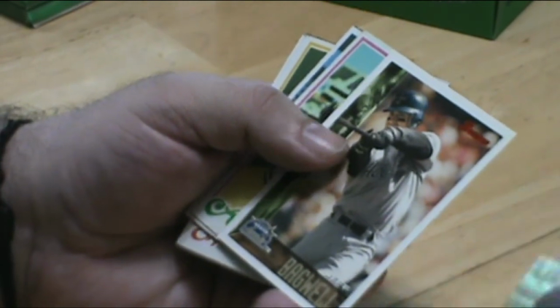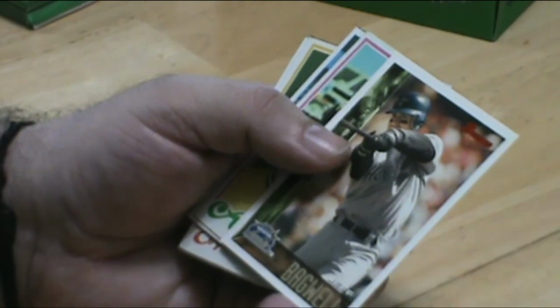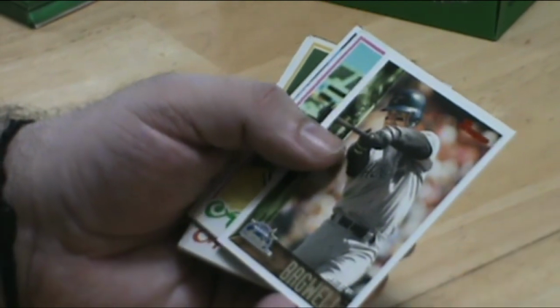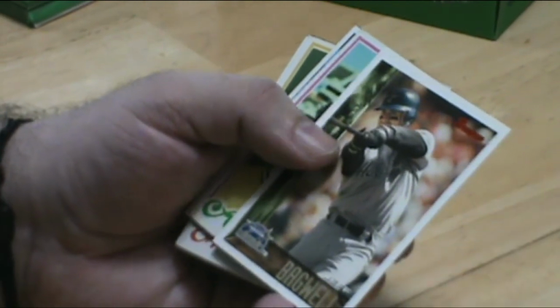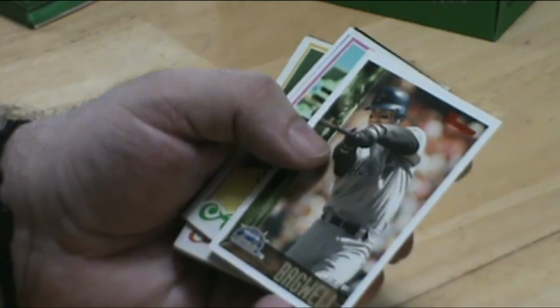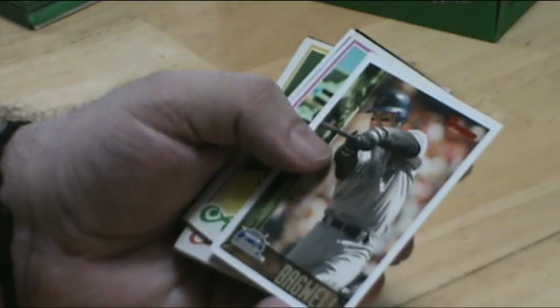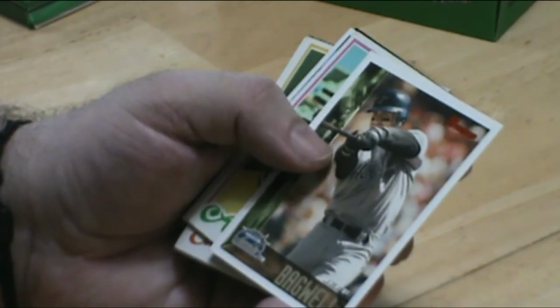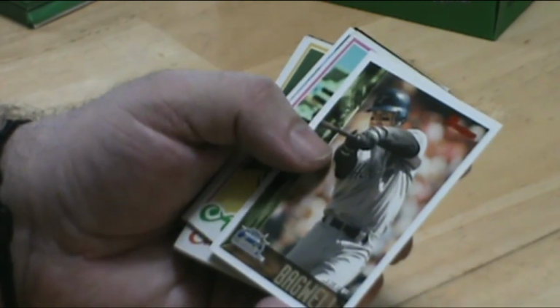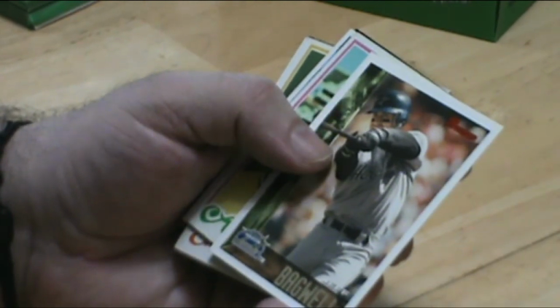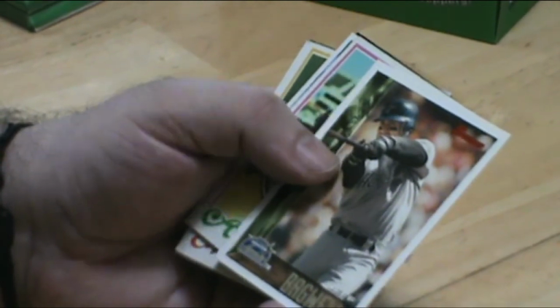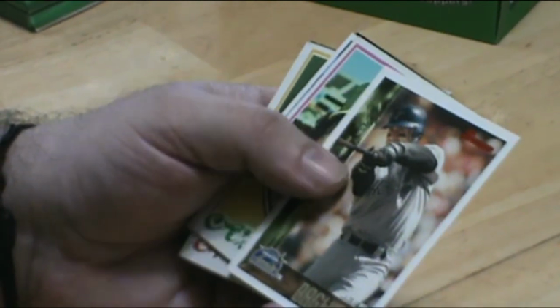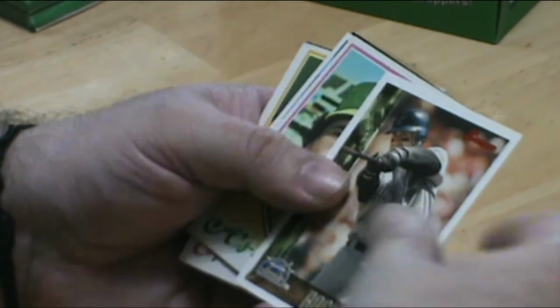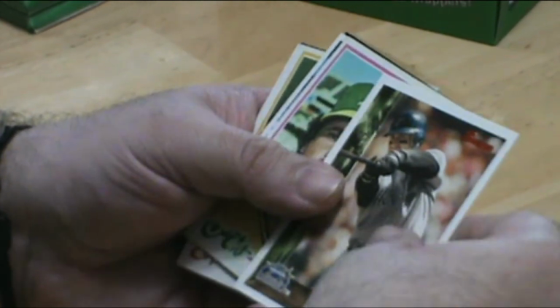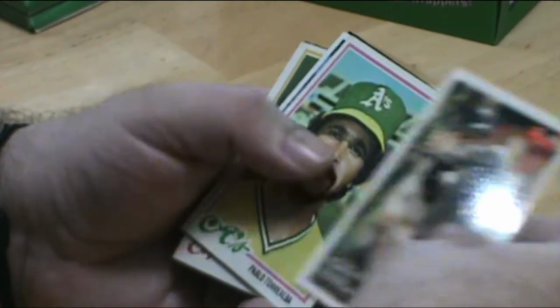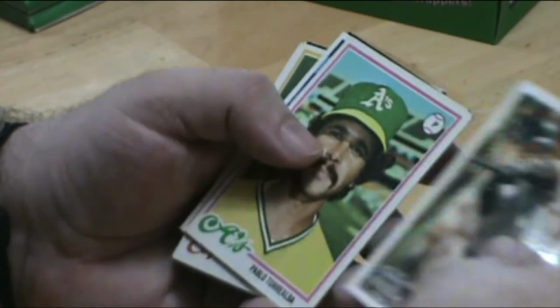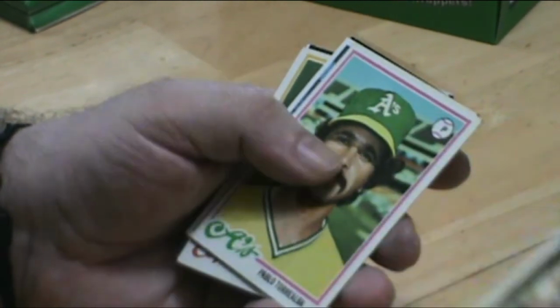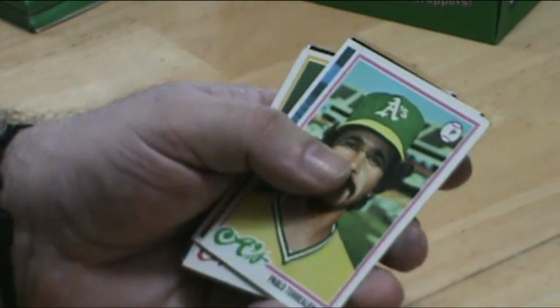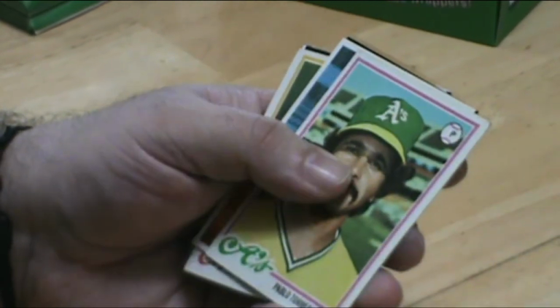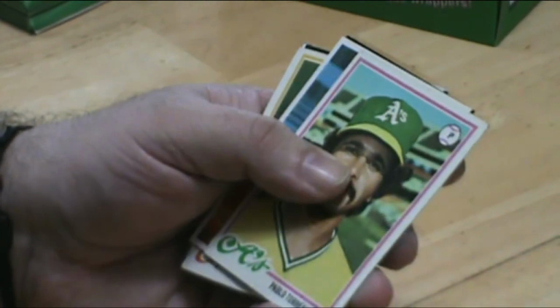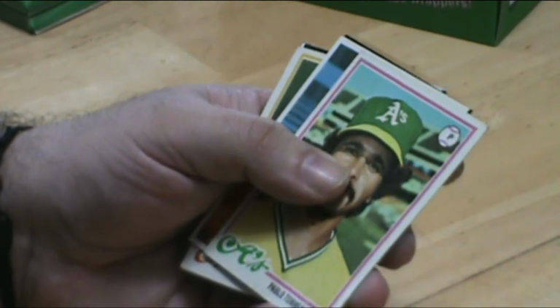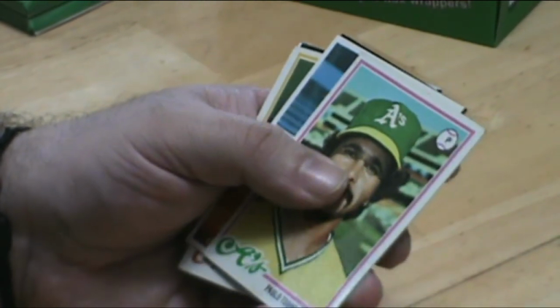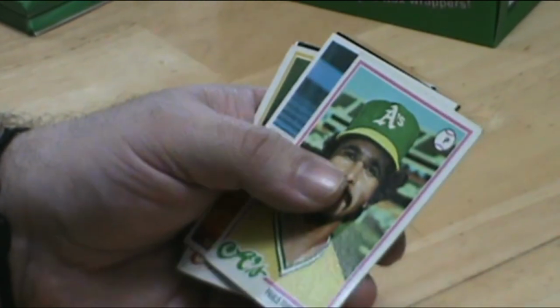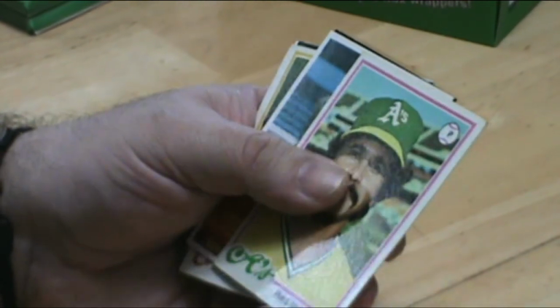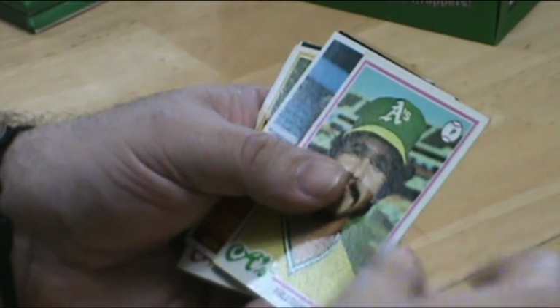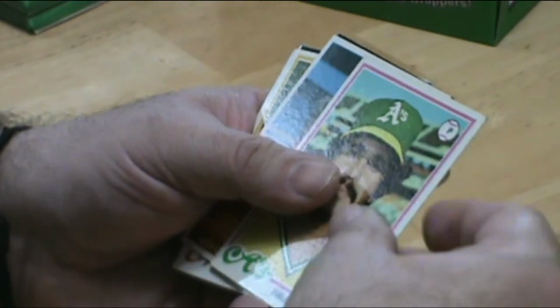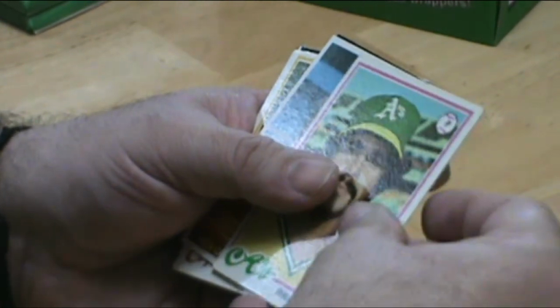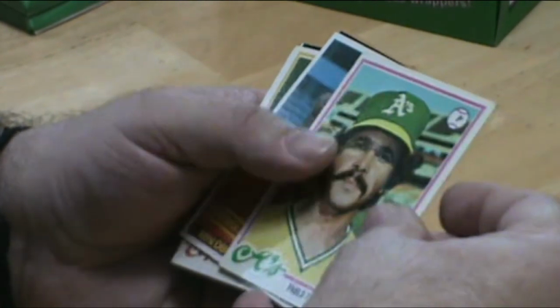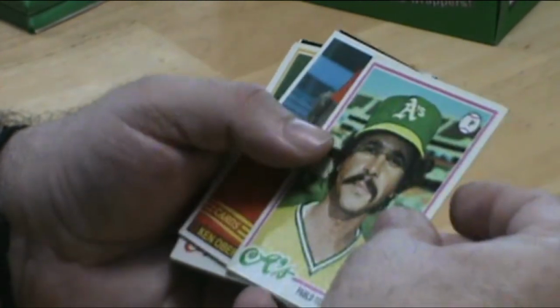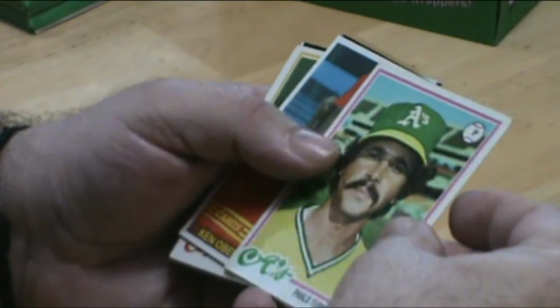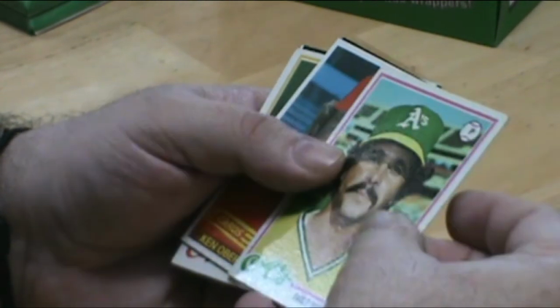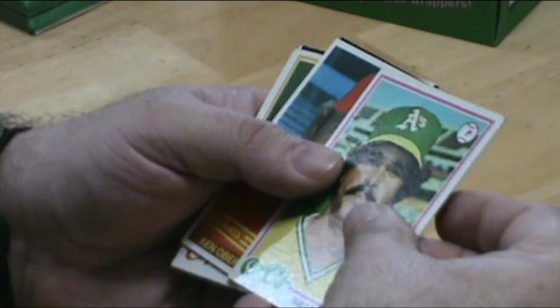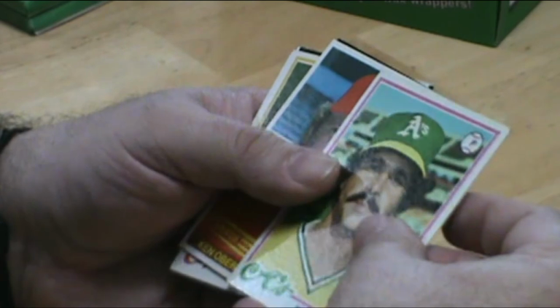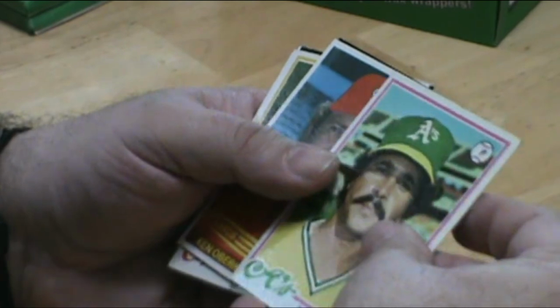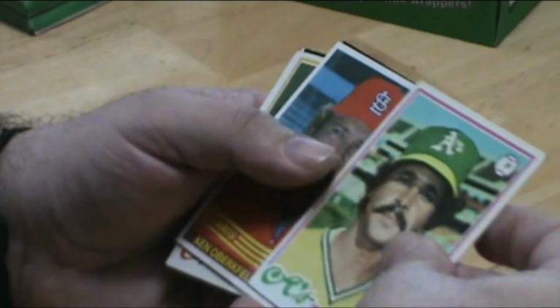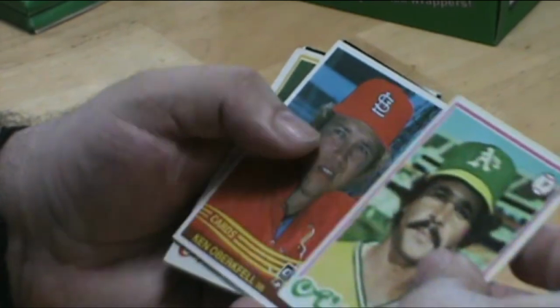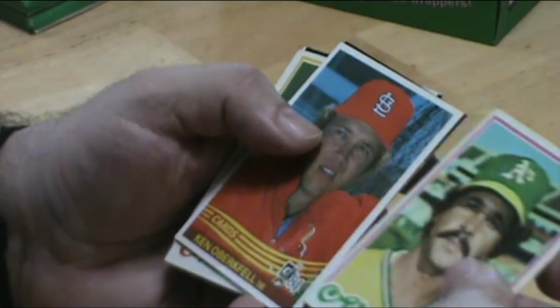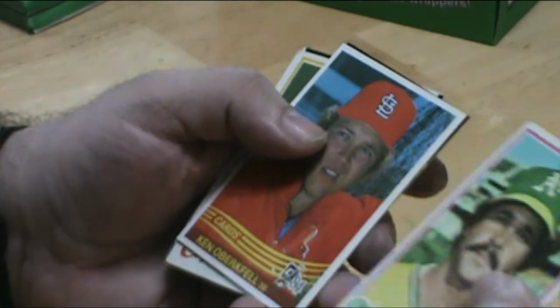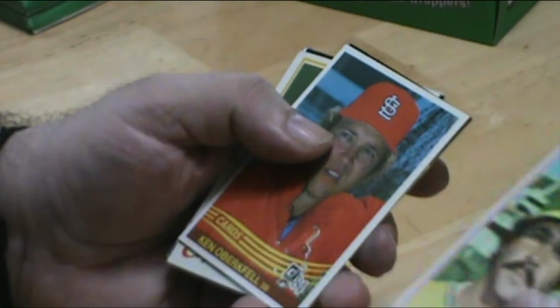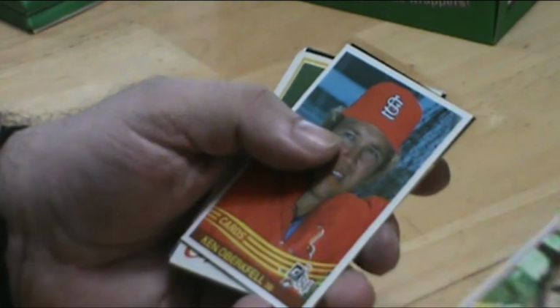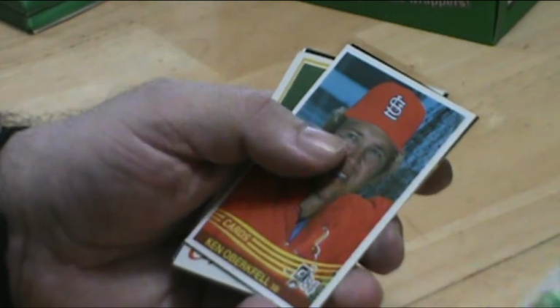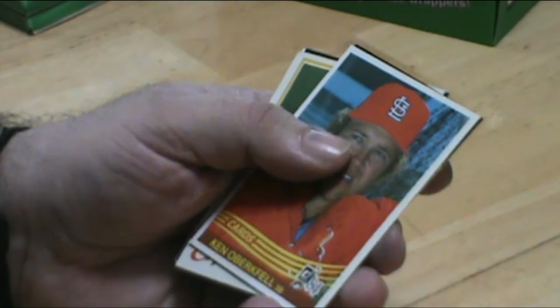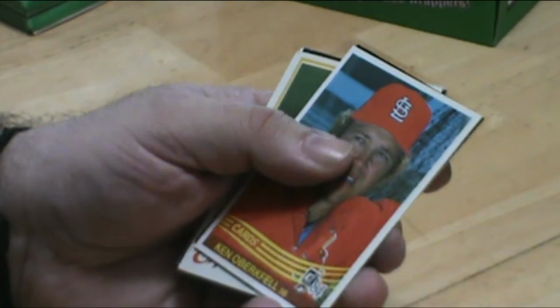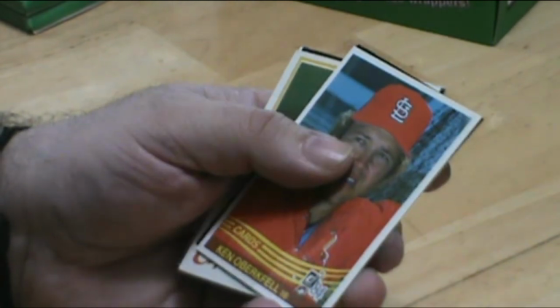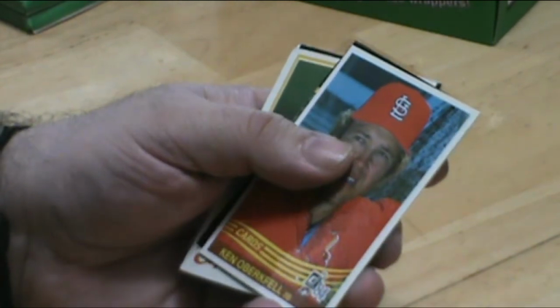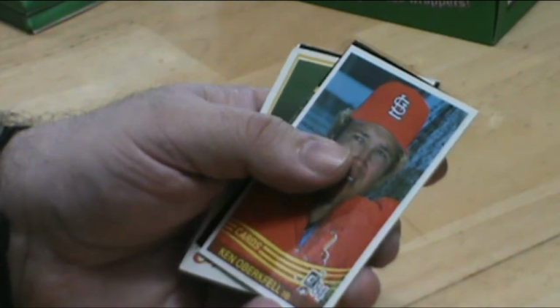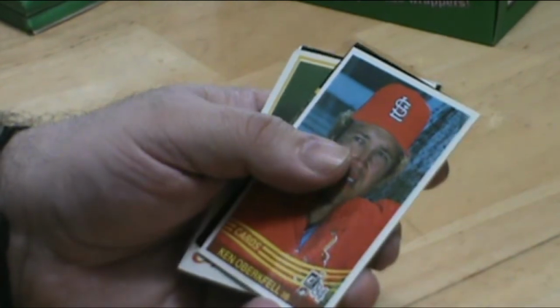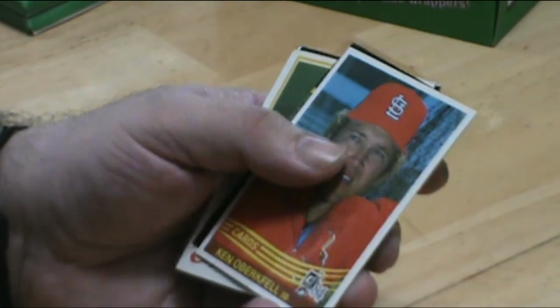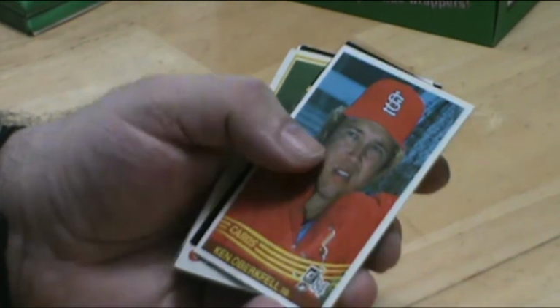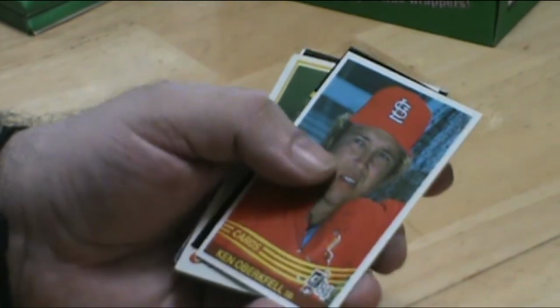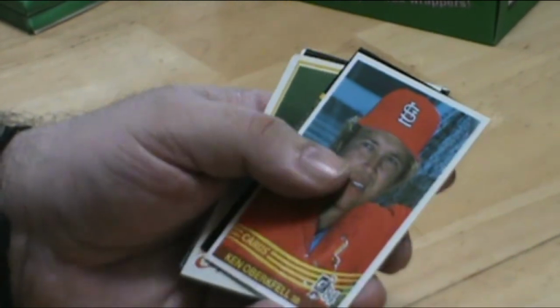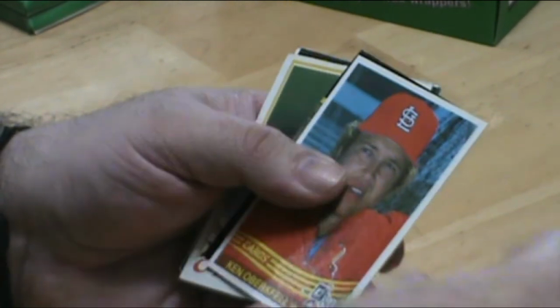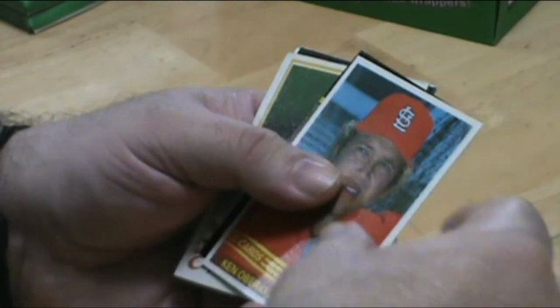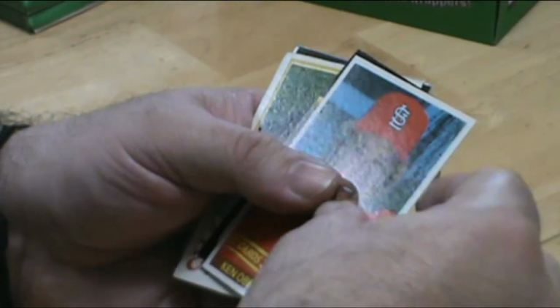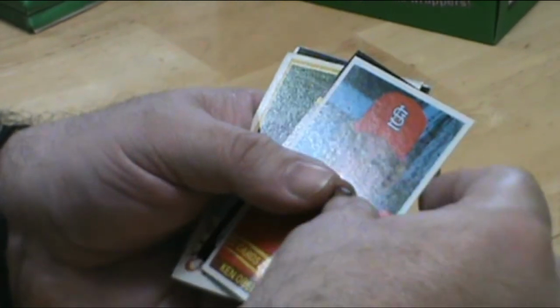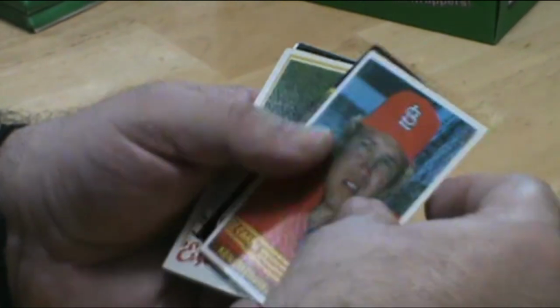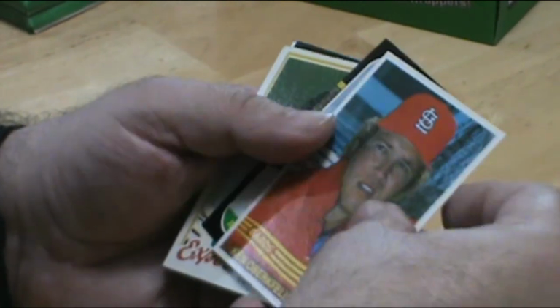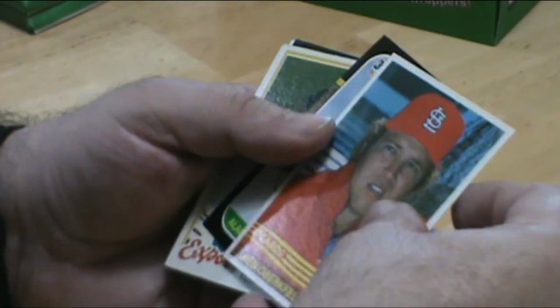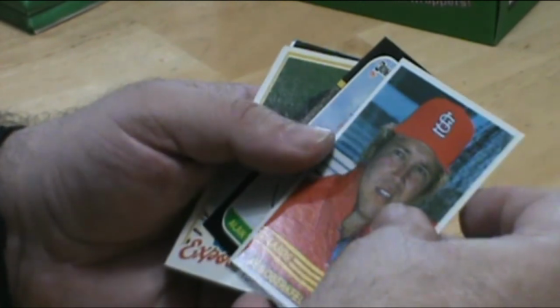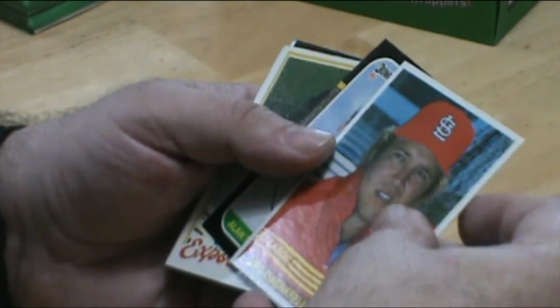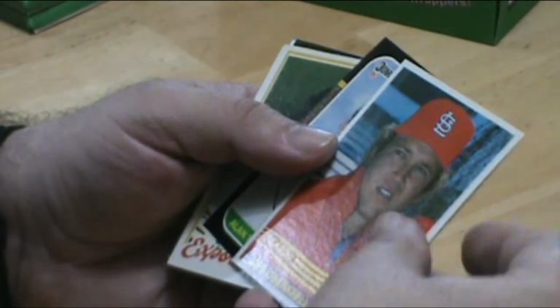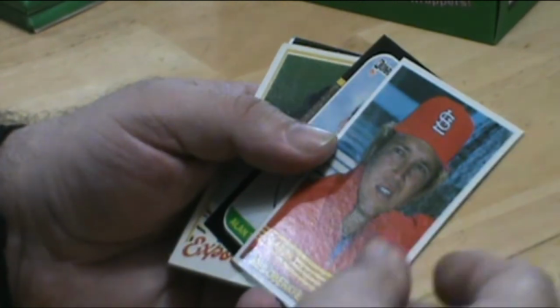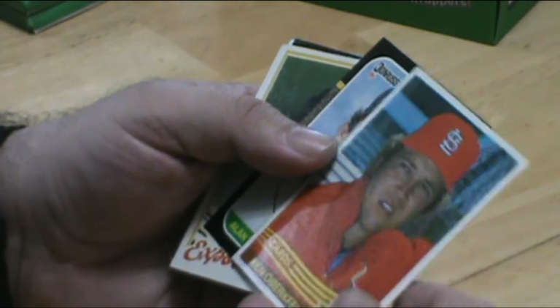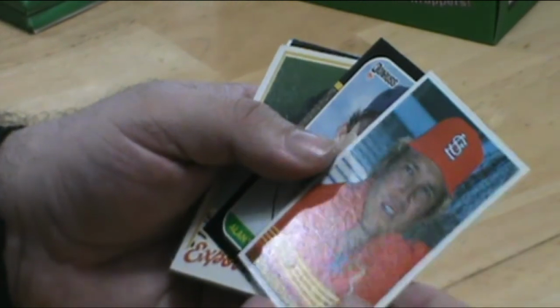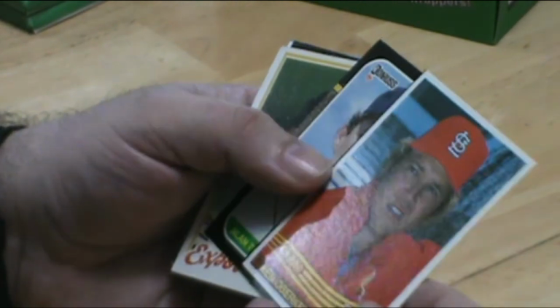Two Jeff Bagwells right in a row — that's just the thing, you just never know what the next card is going to be.